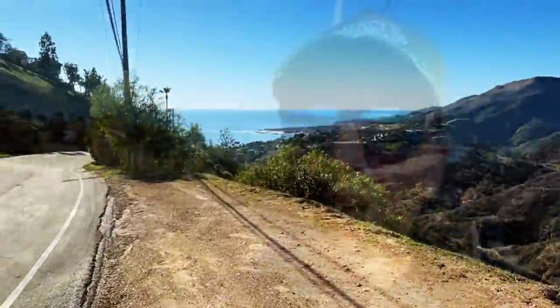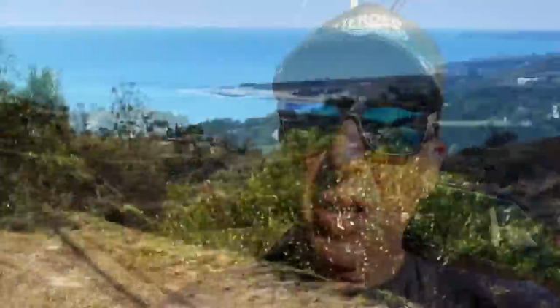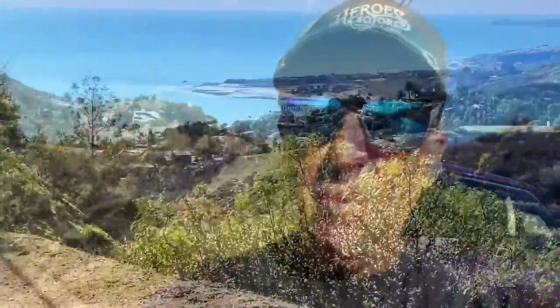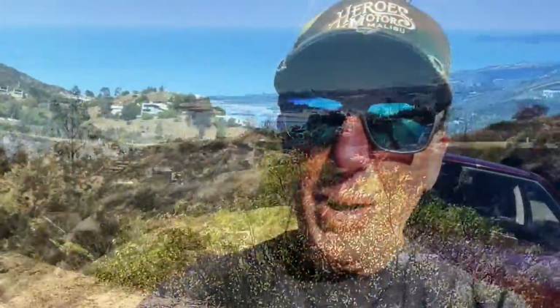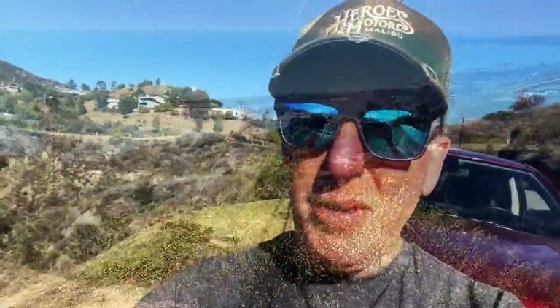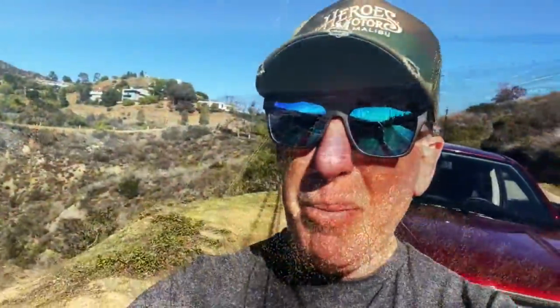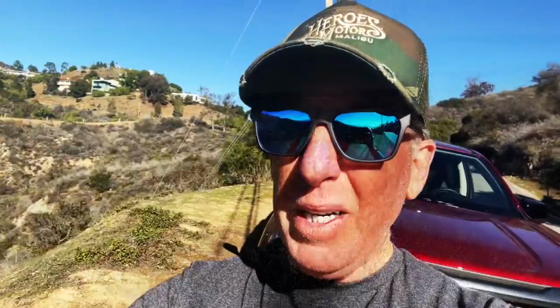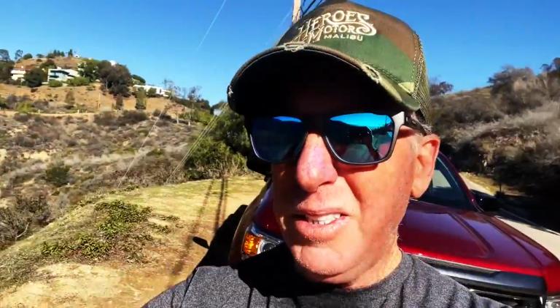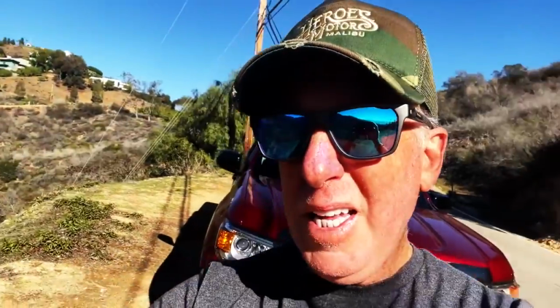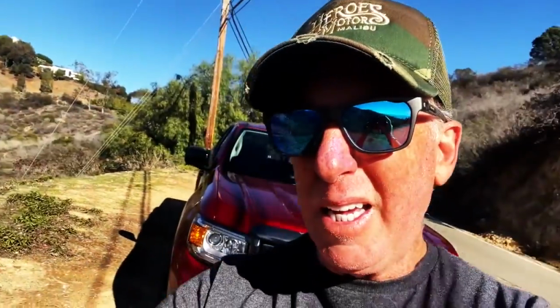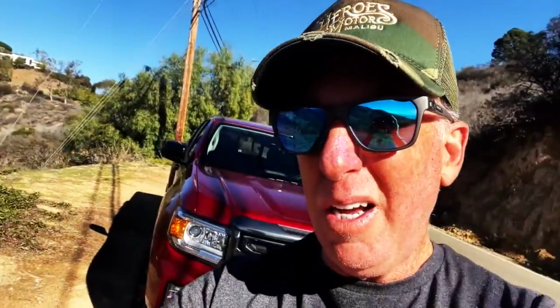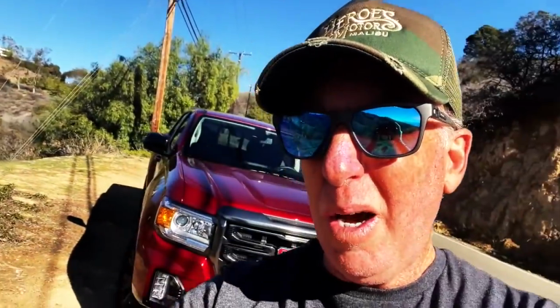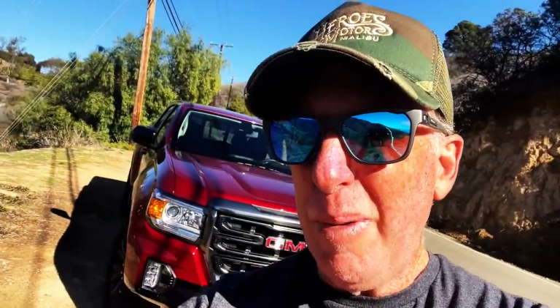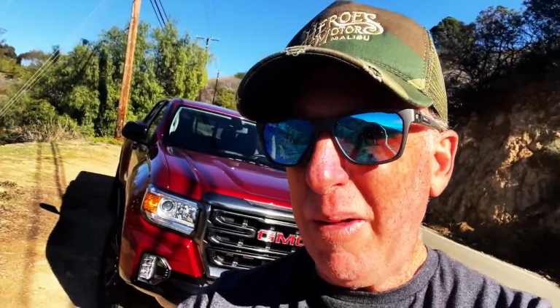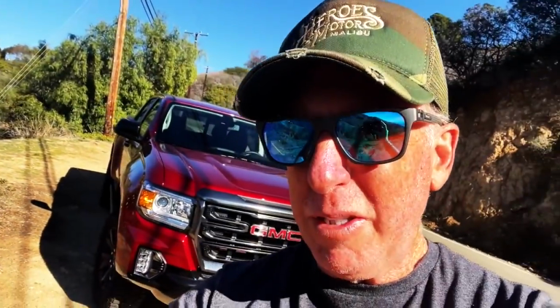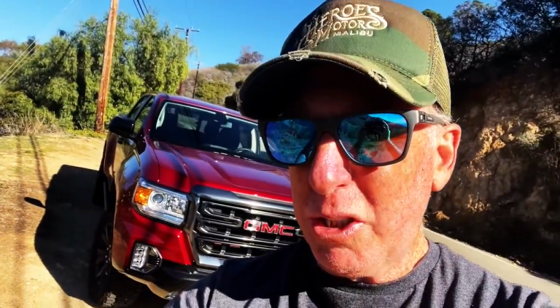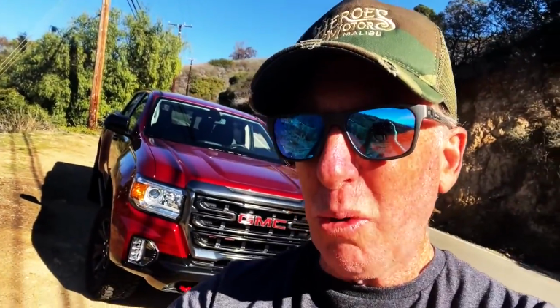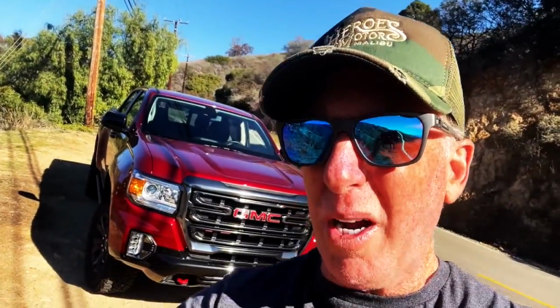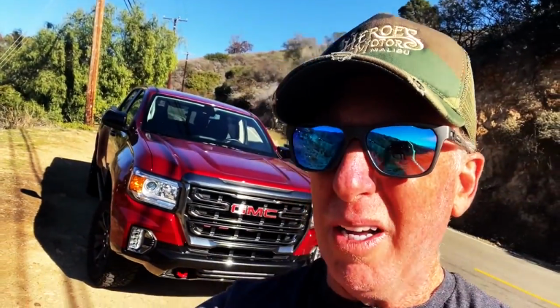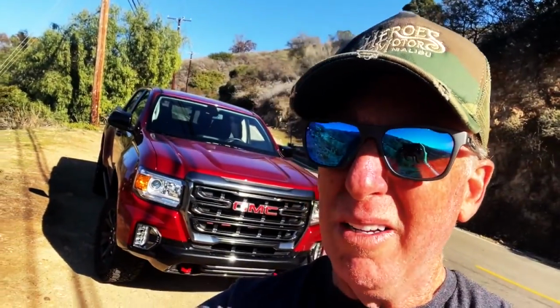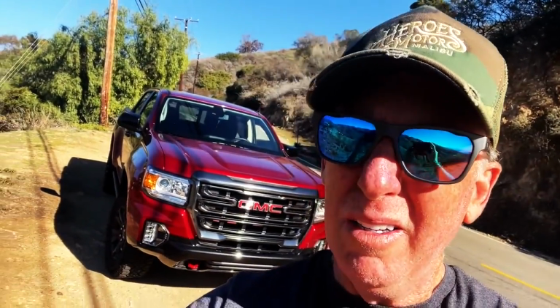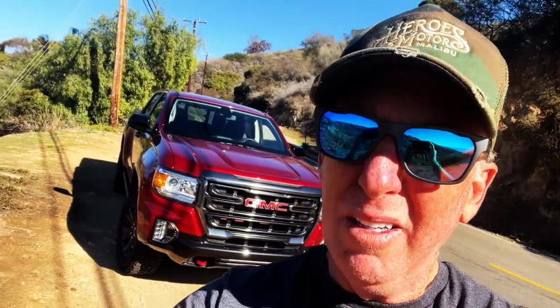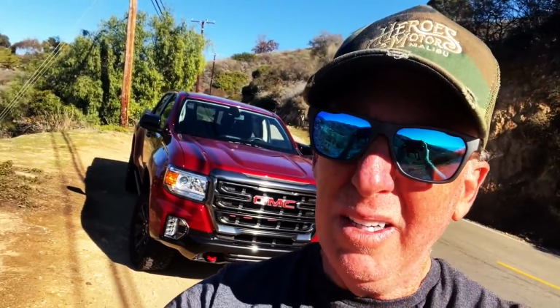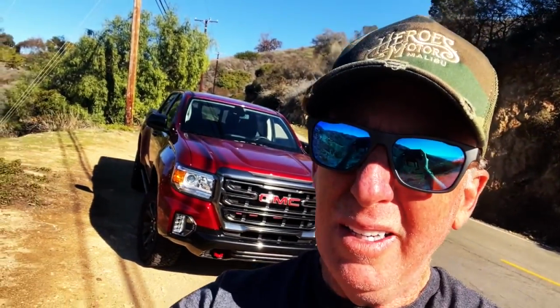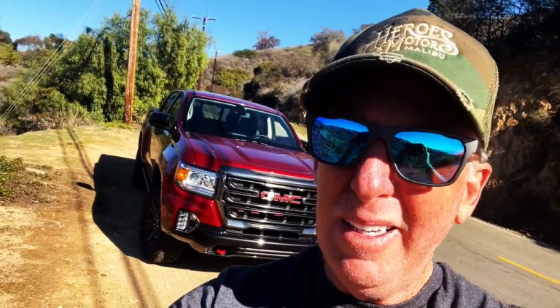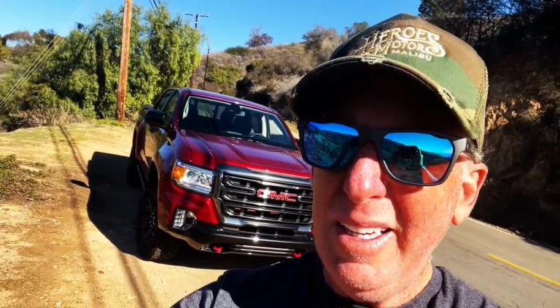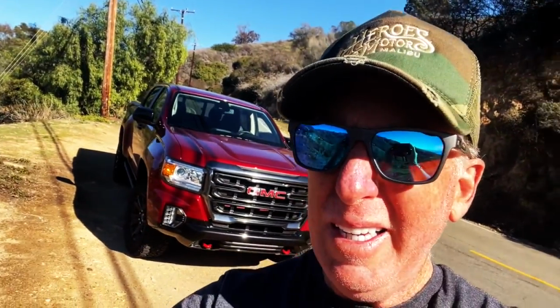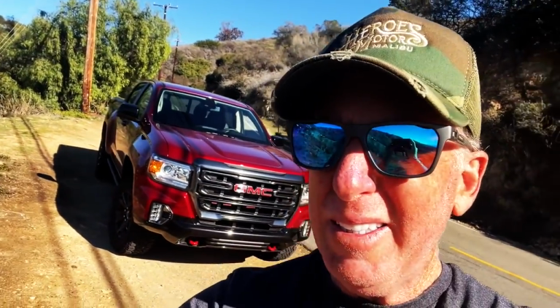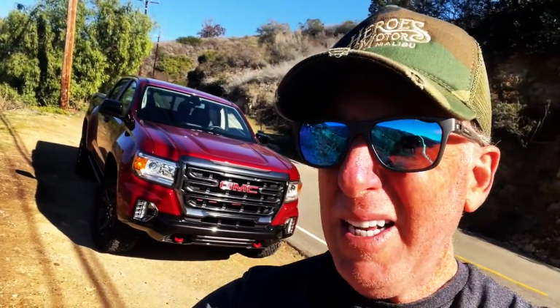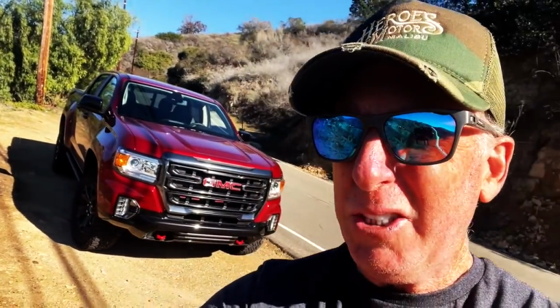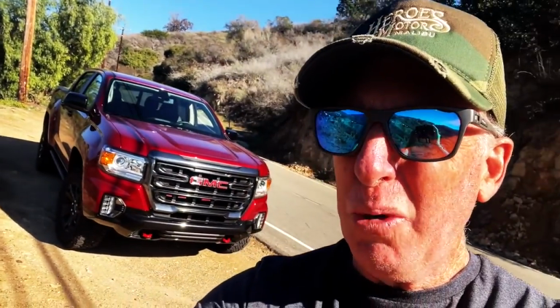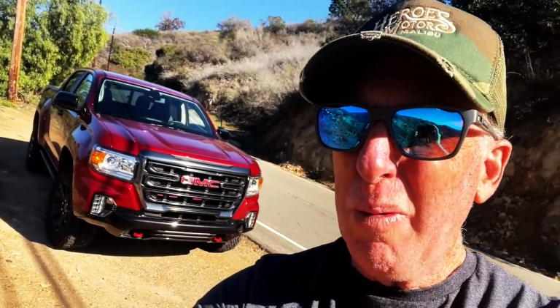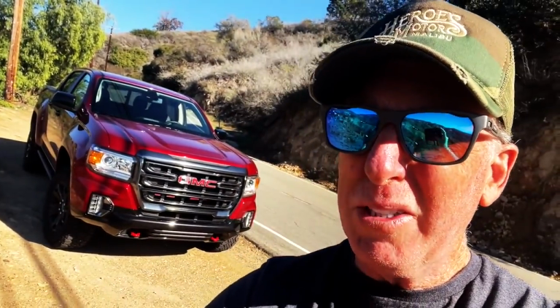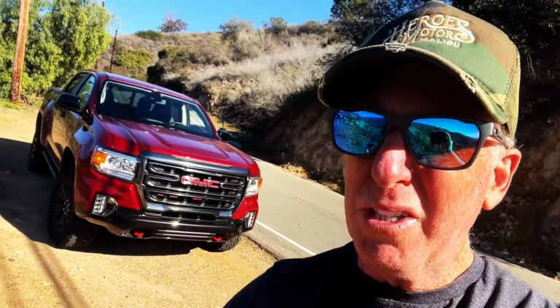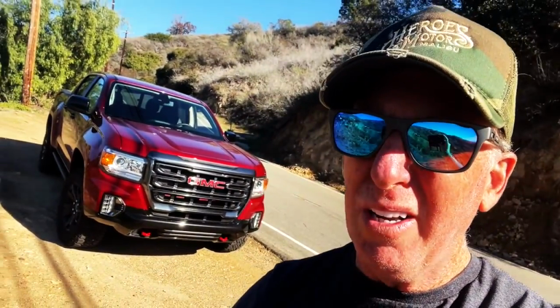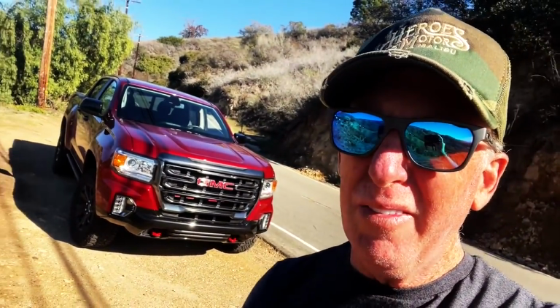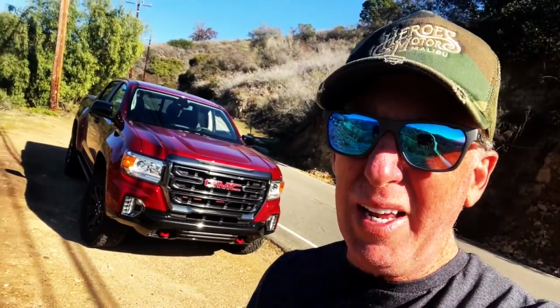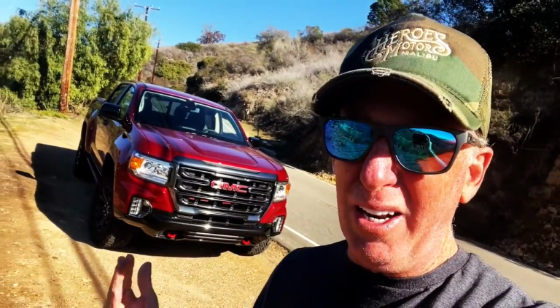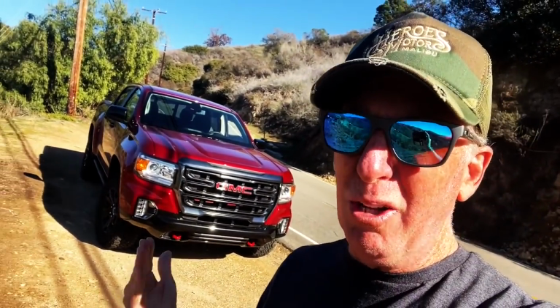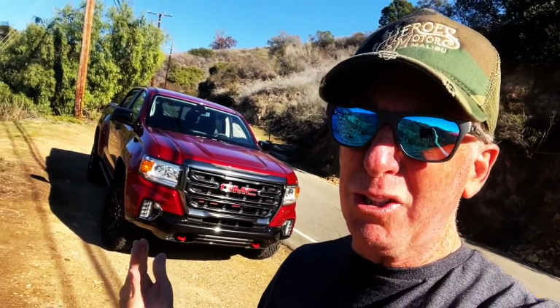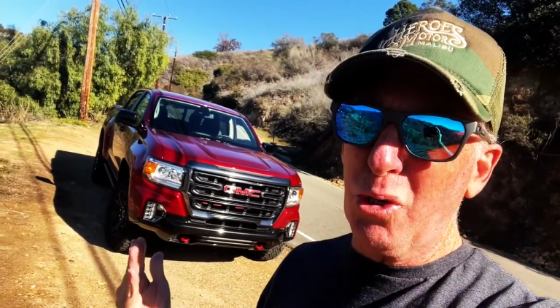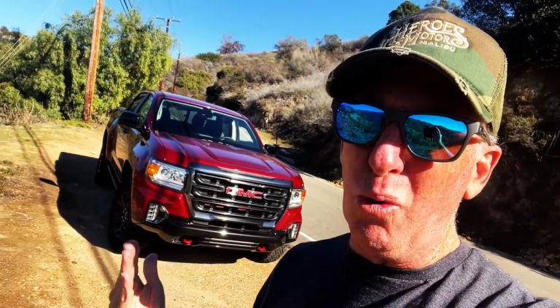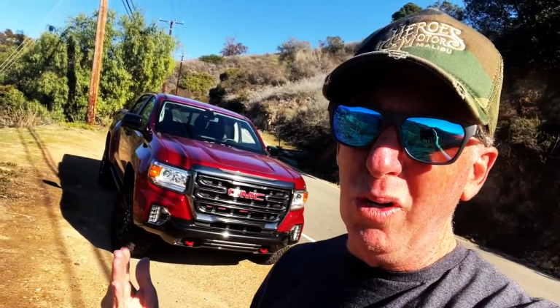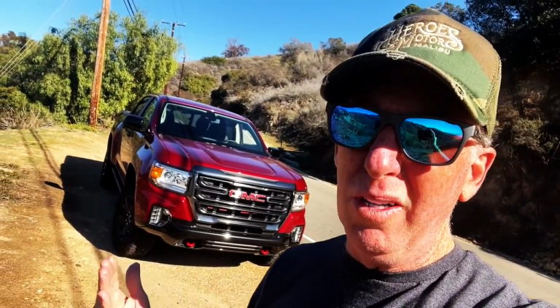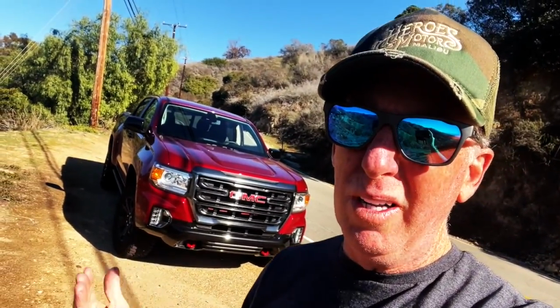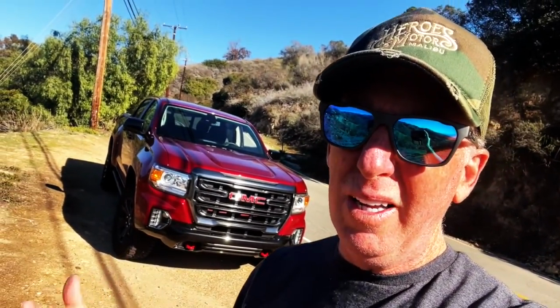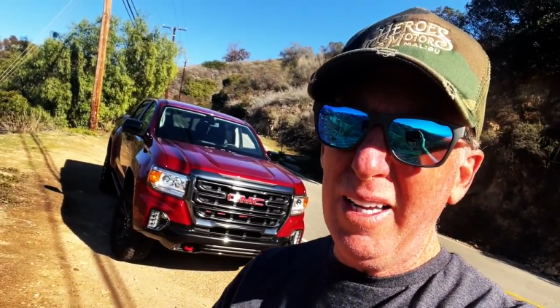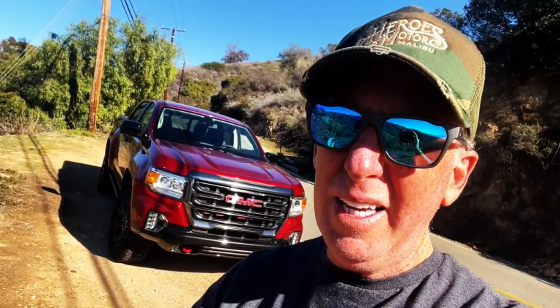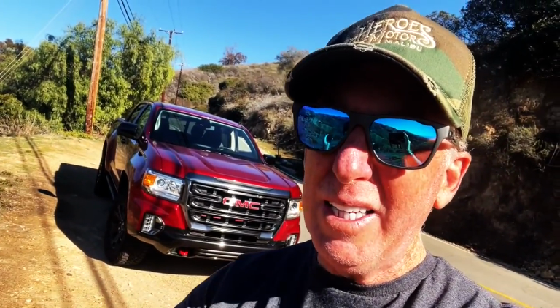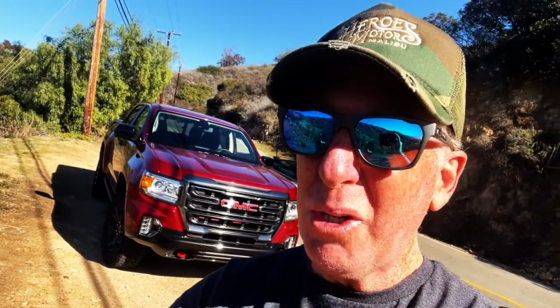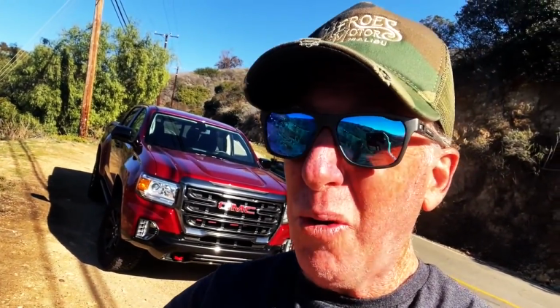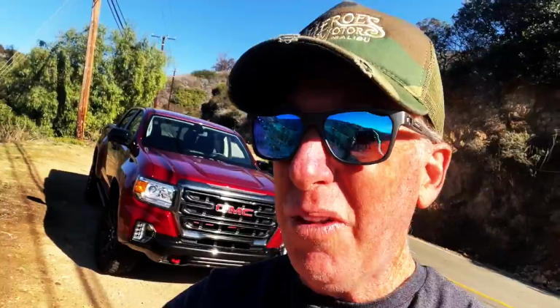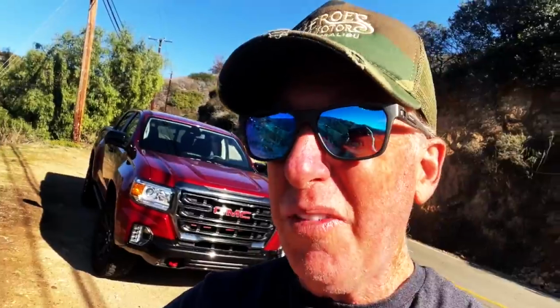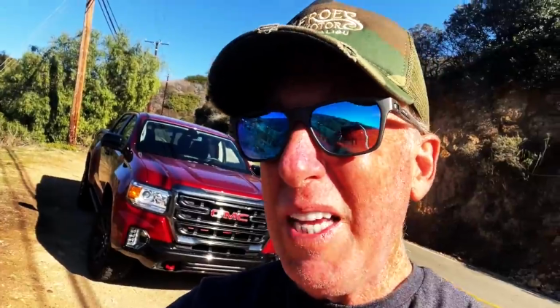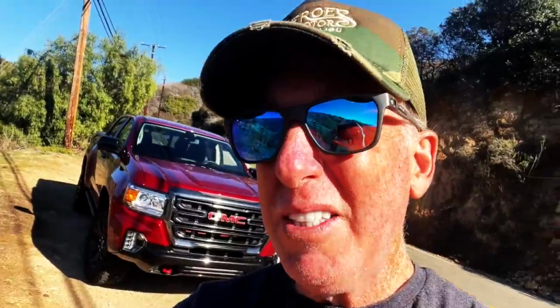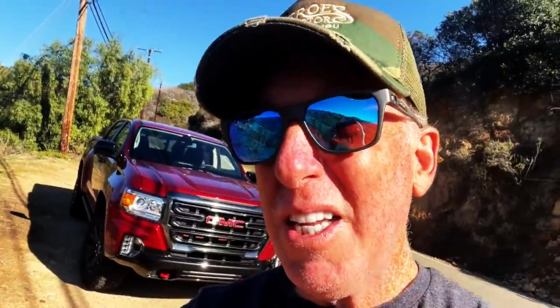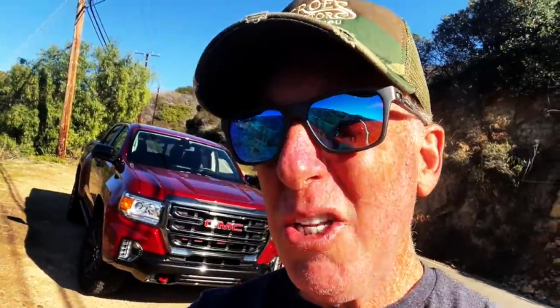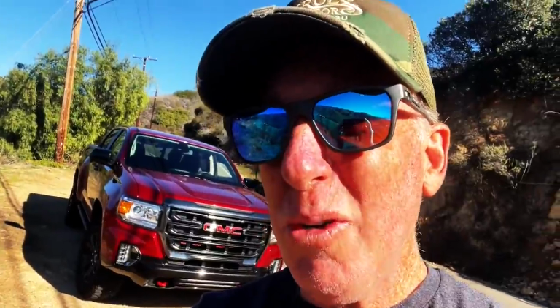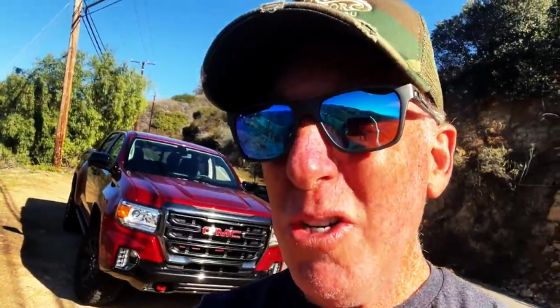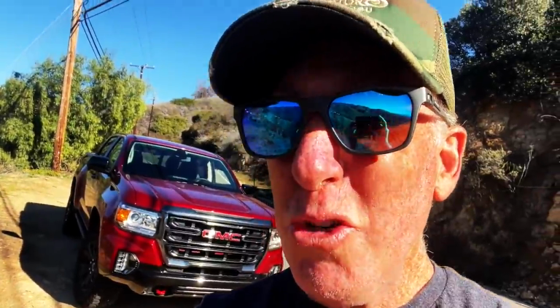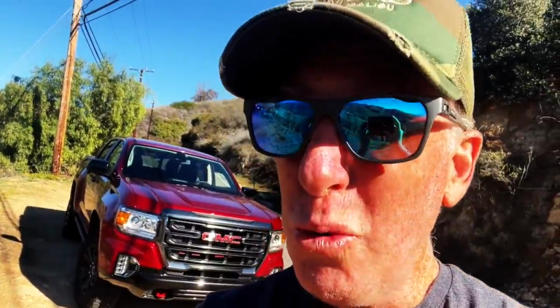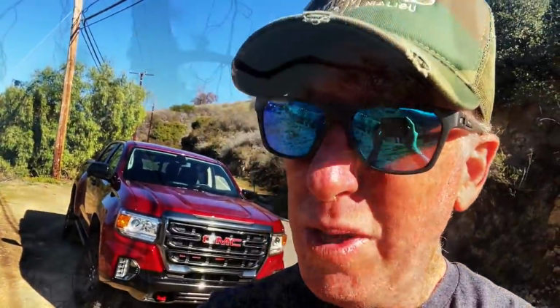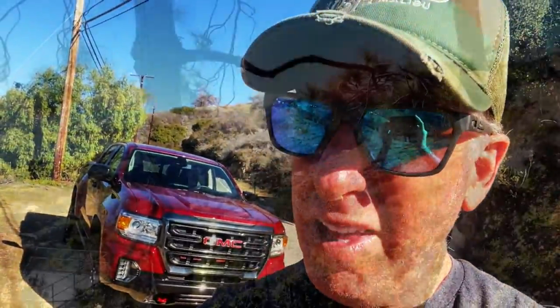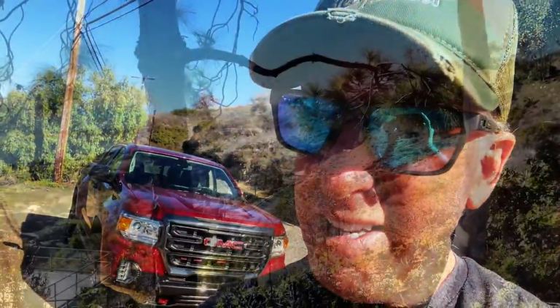But the best thing about this truck is not so much that it looks cool — there's all the things that you can do with it.